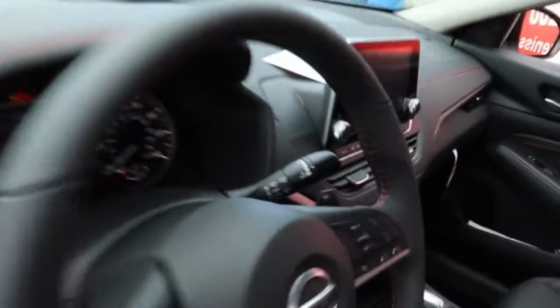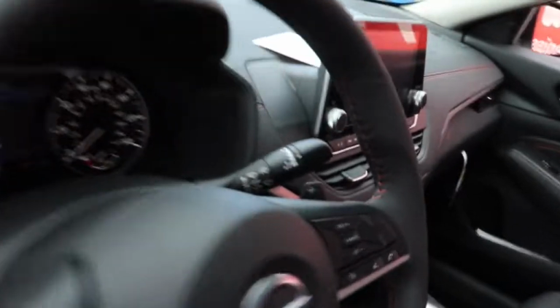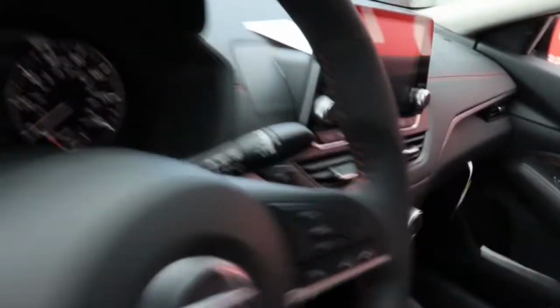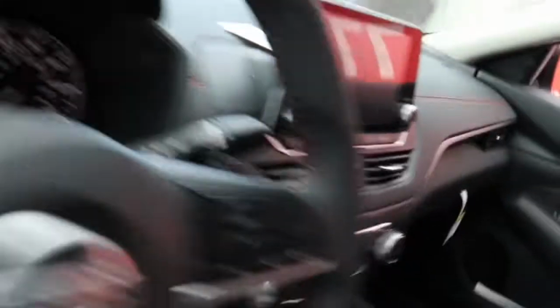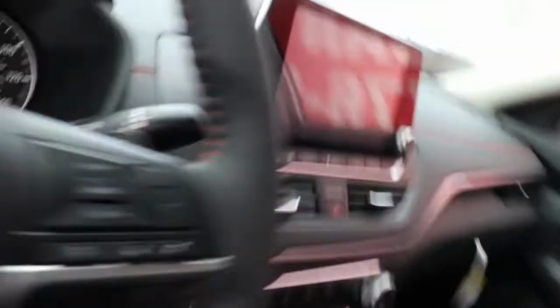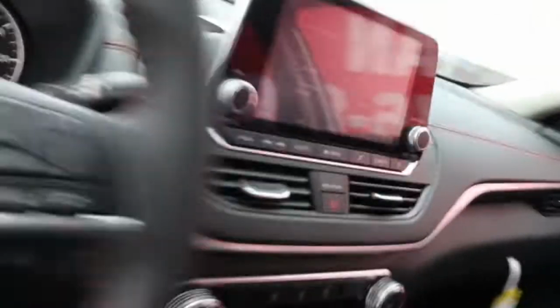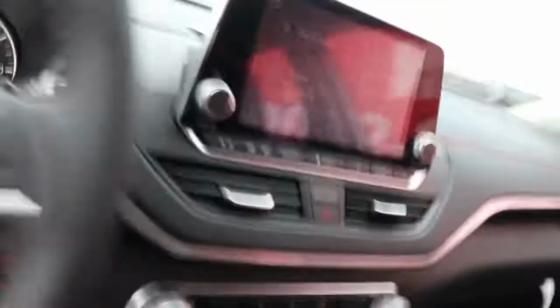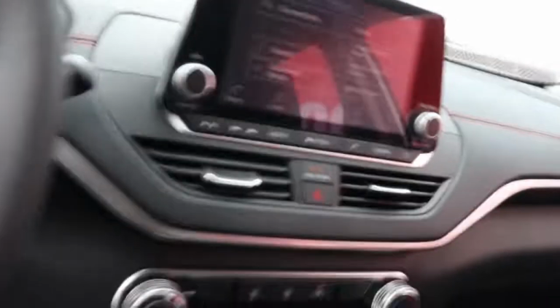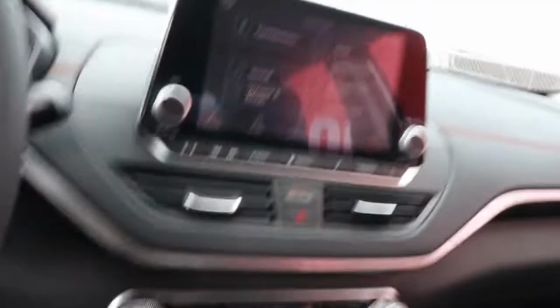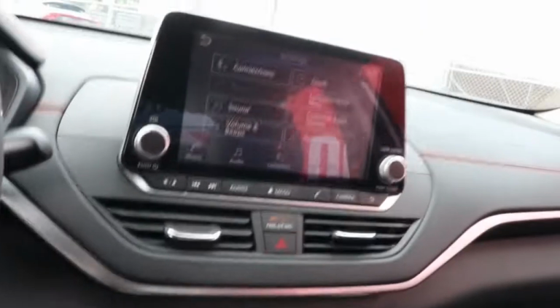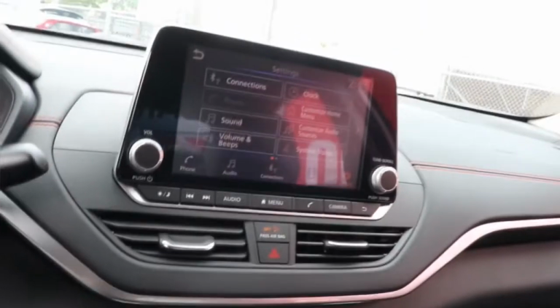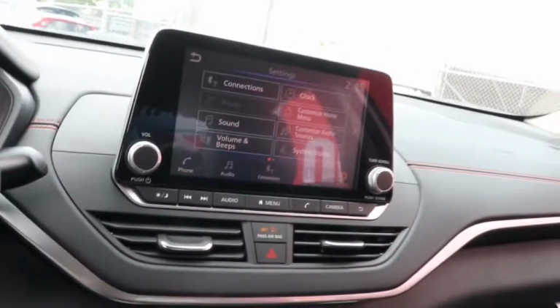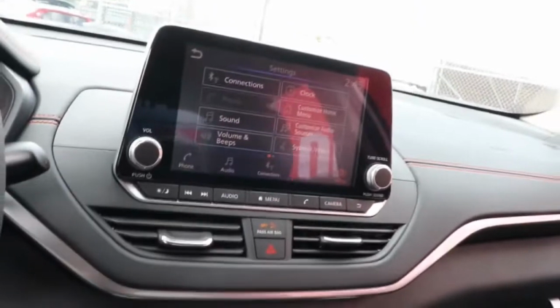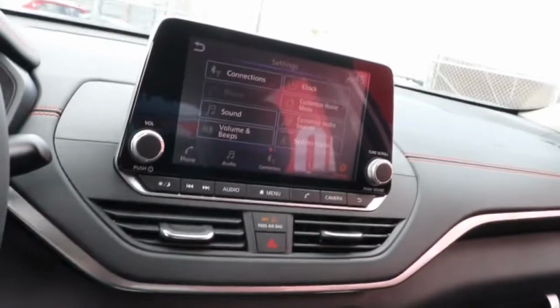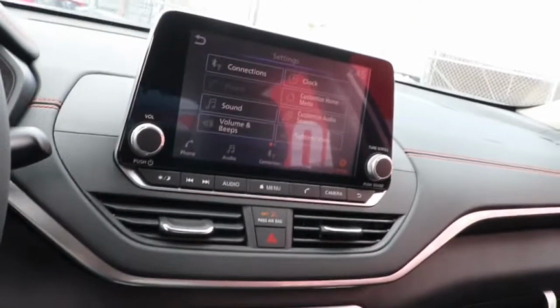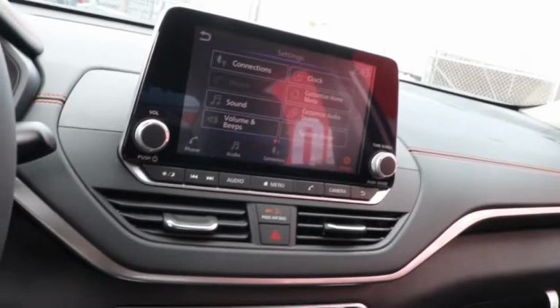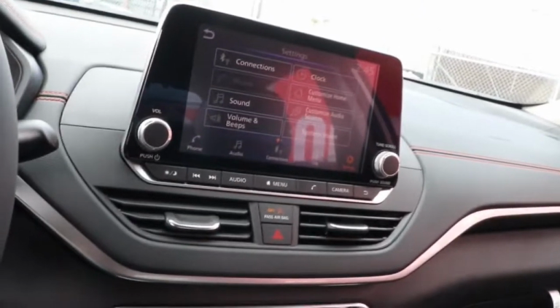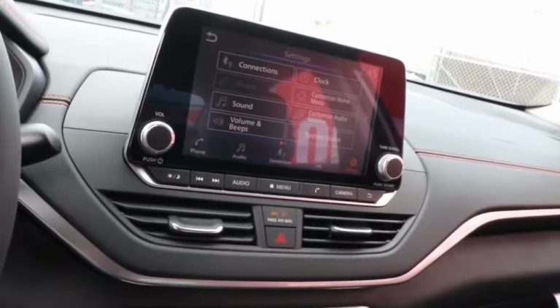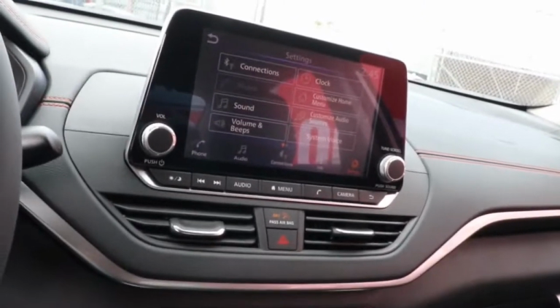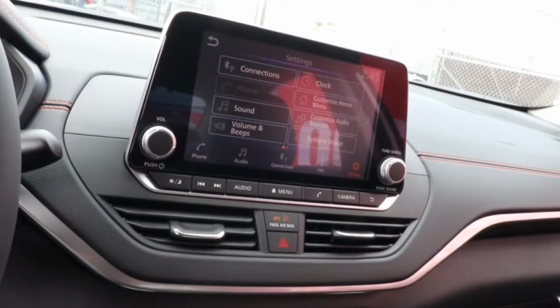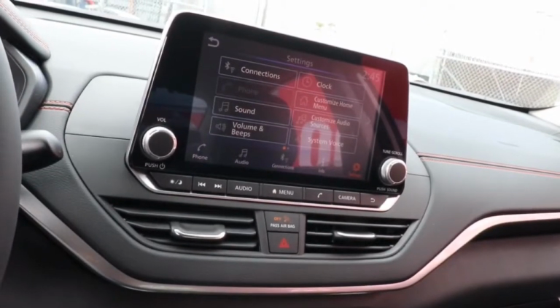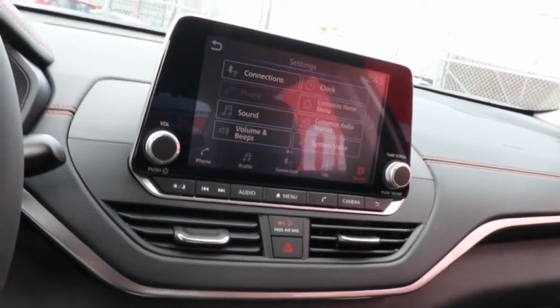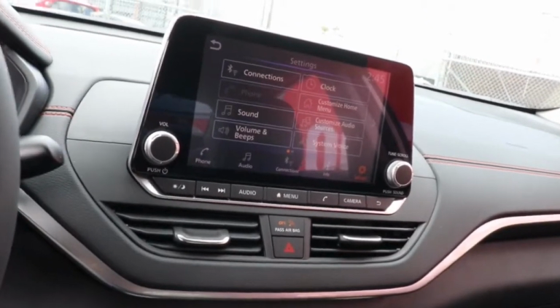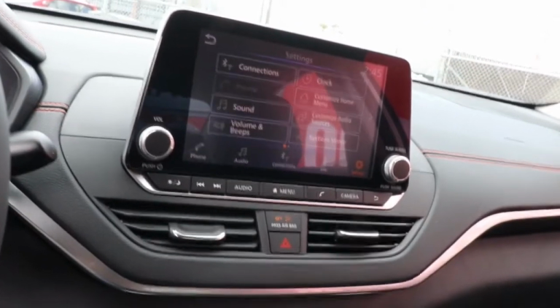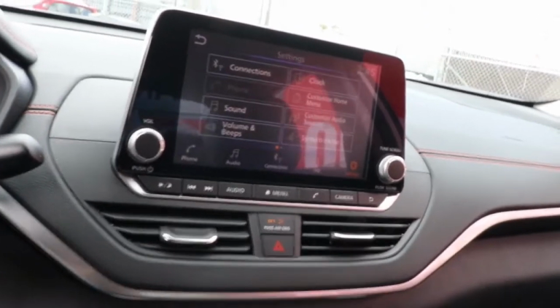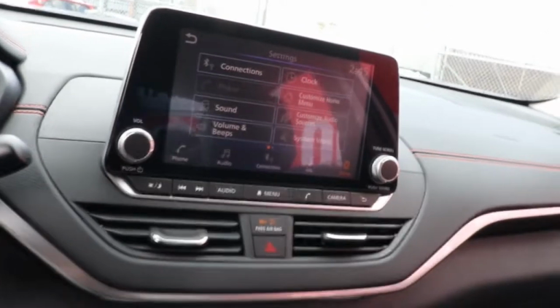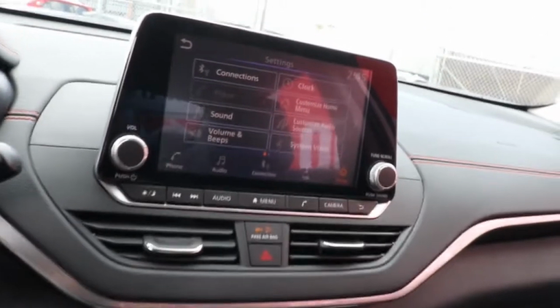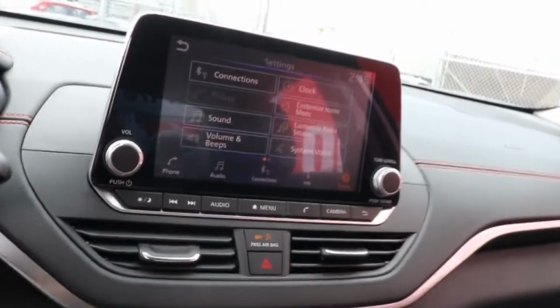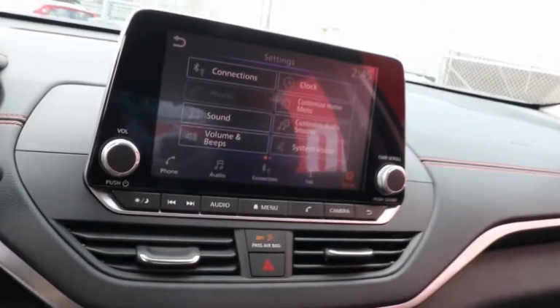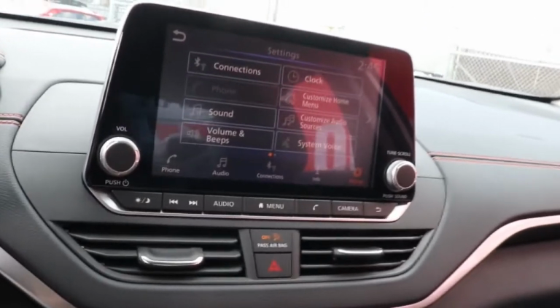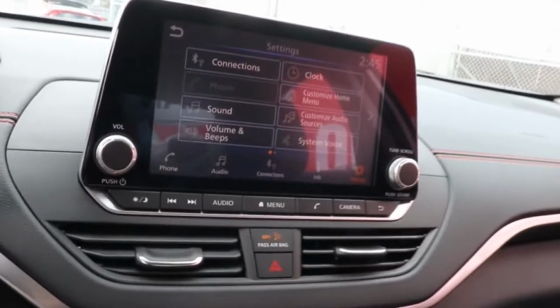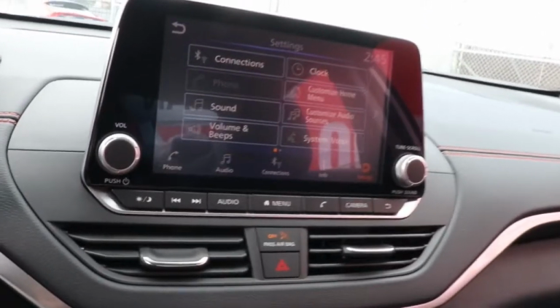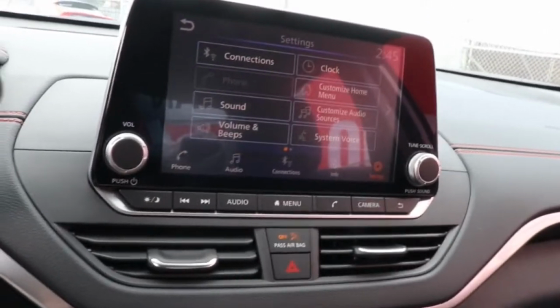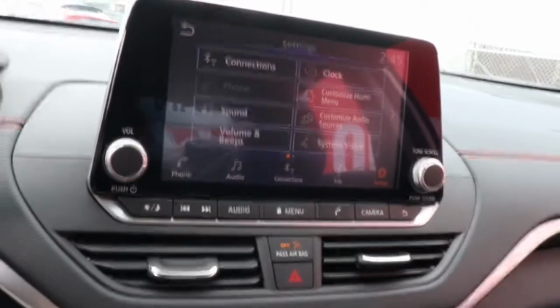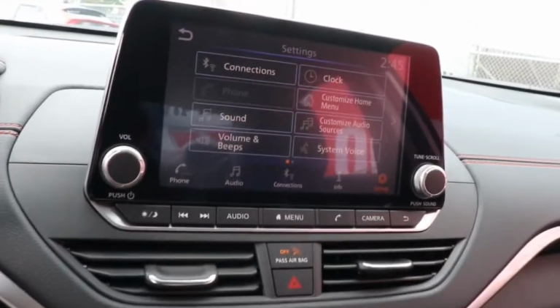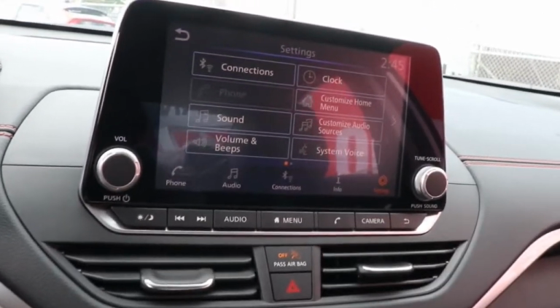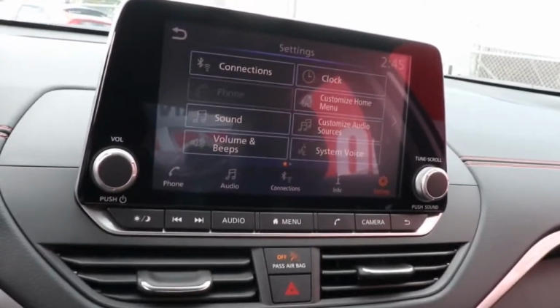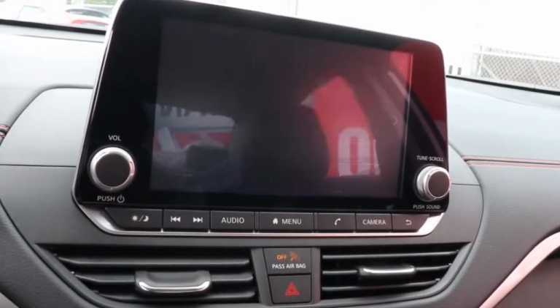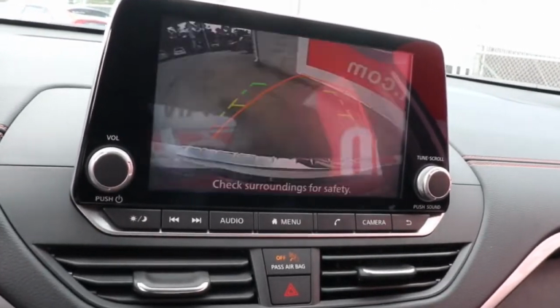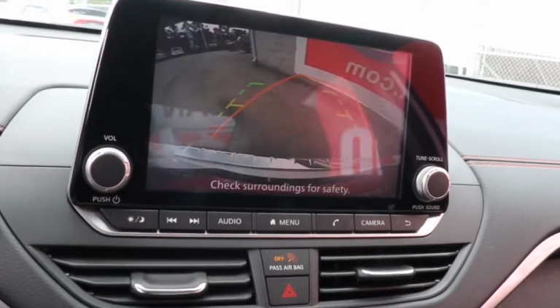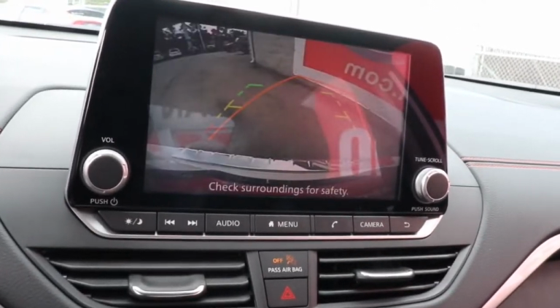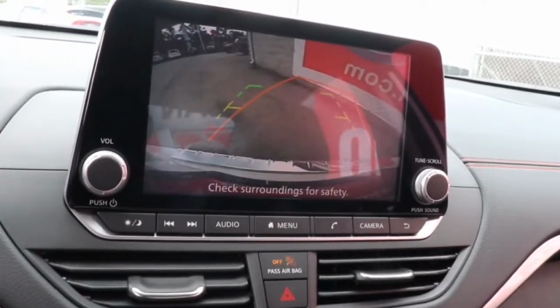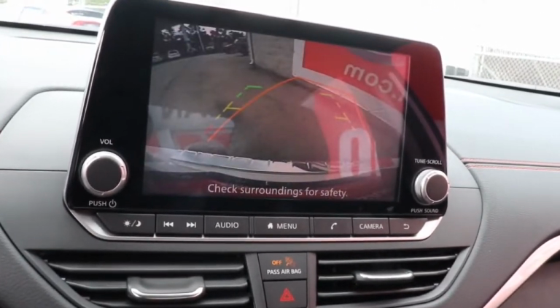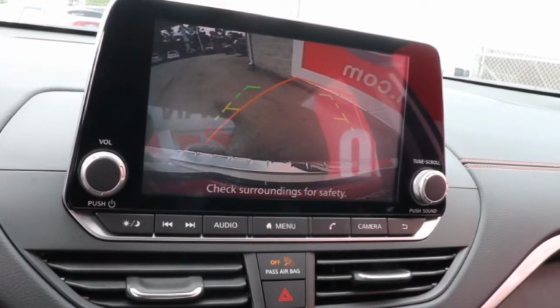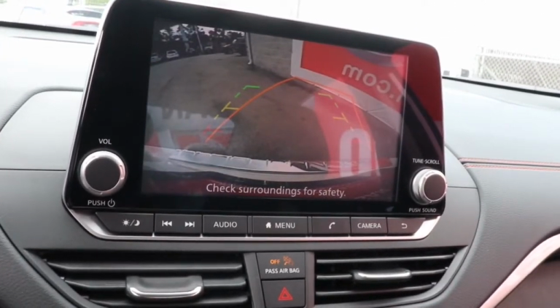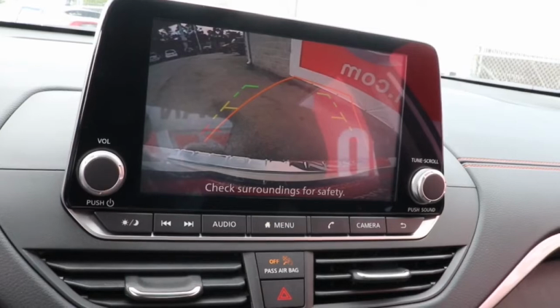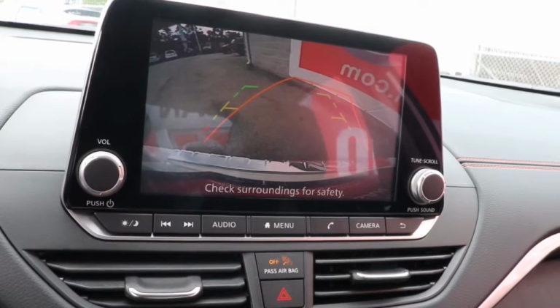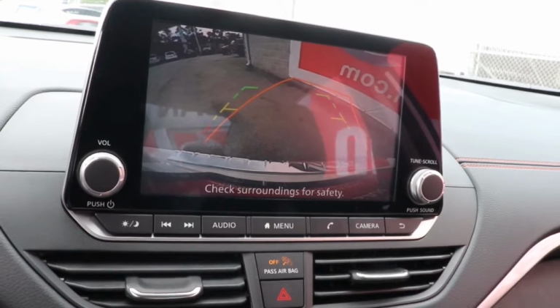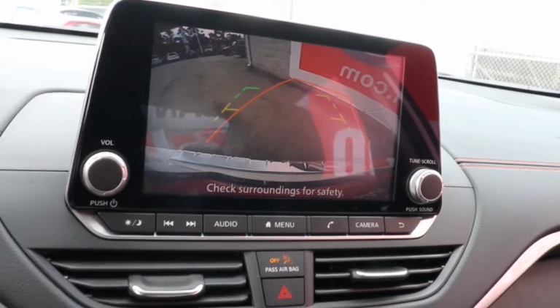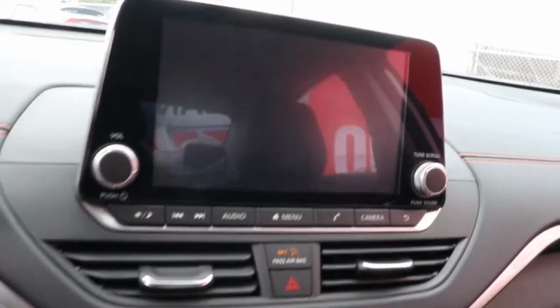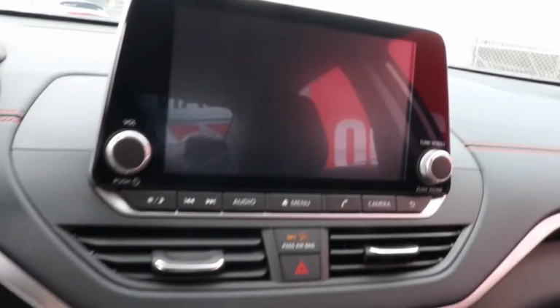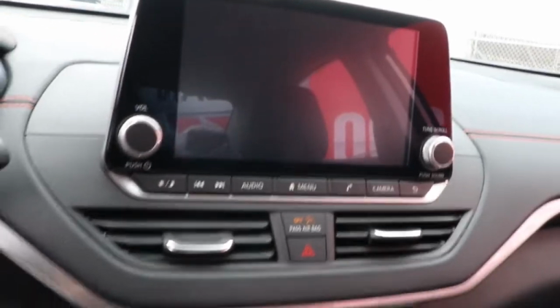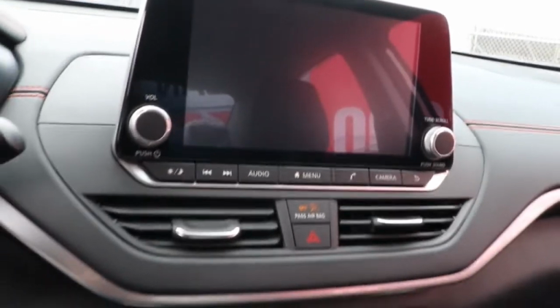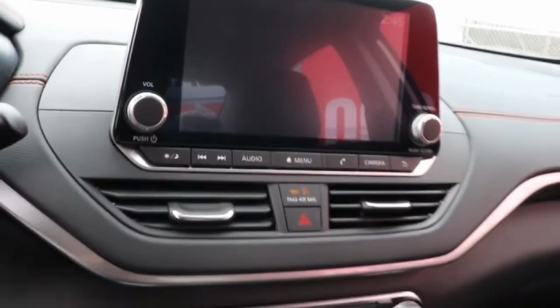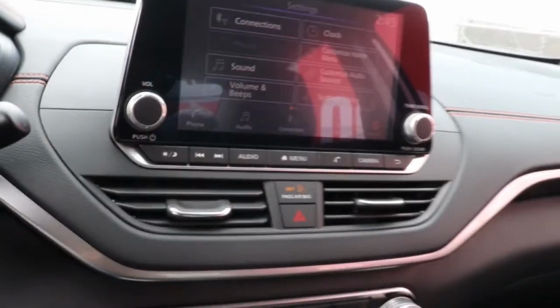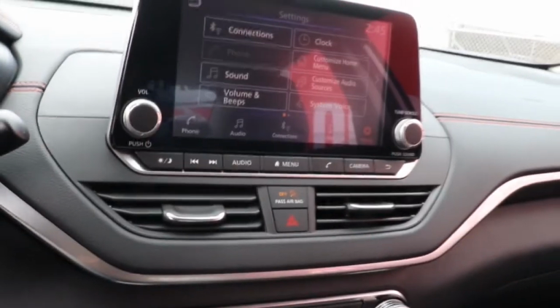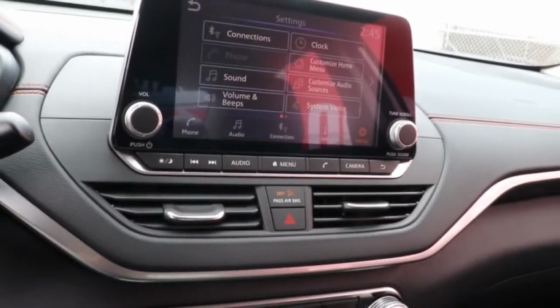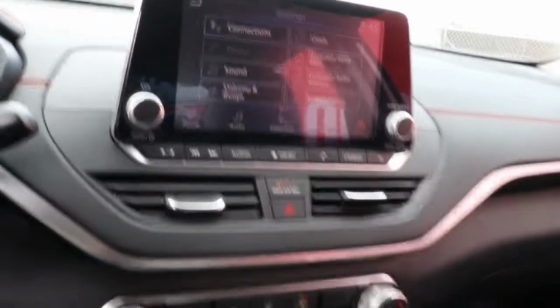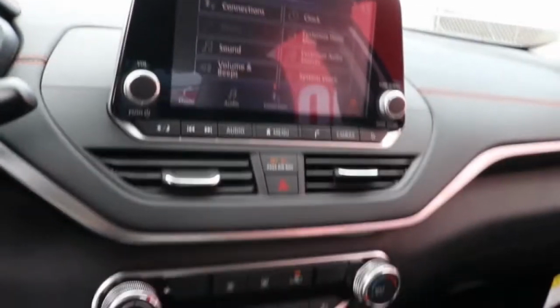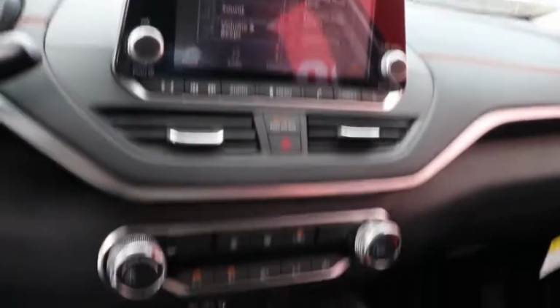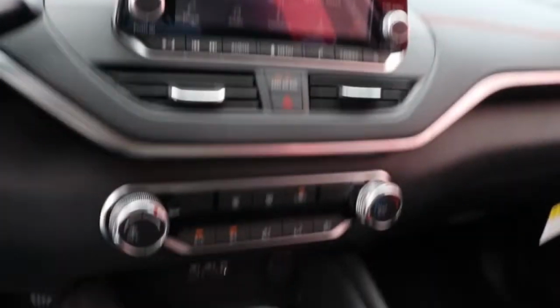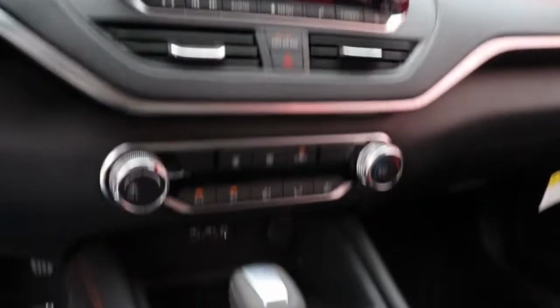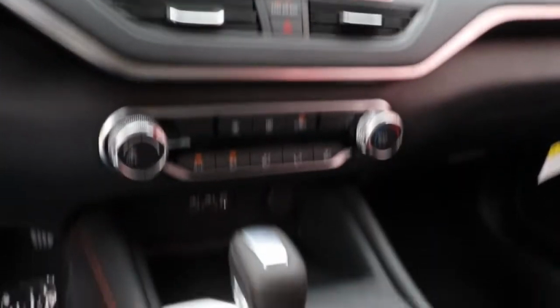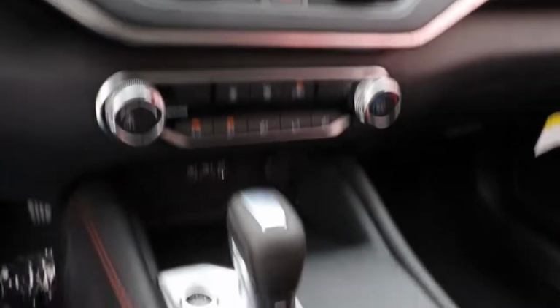Set the stage for a confident and highly enjoyable driving experience. The following are some of this vehicle's highlighted options.